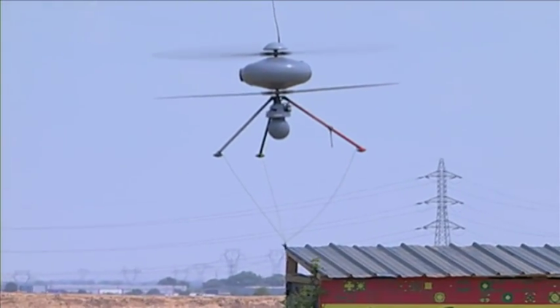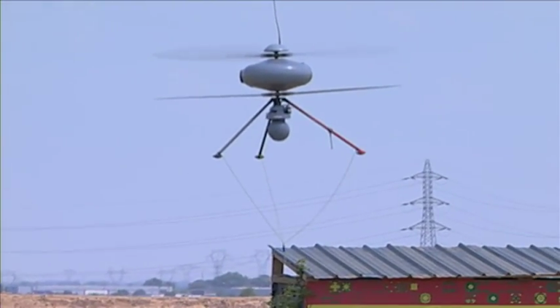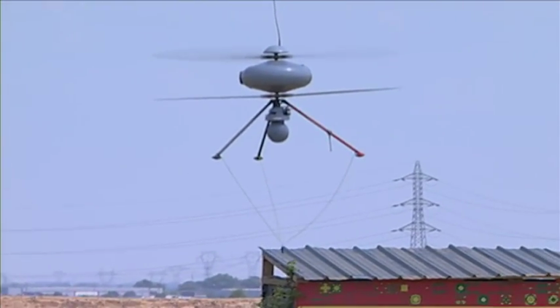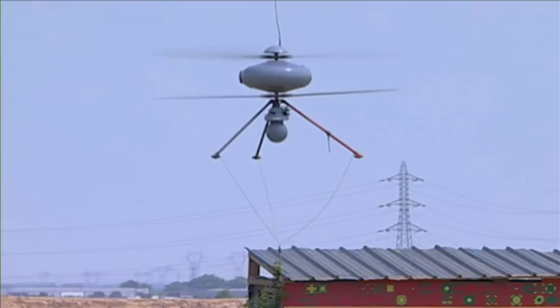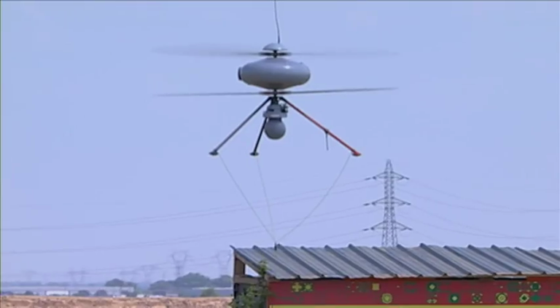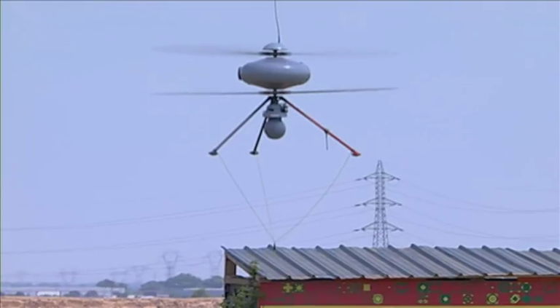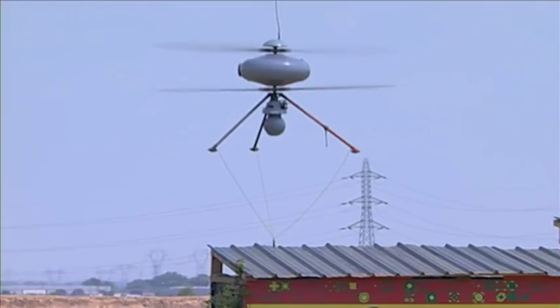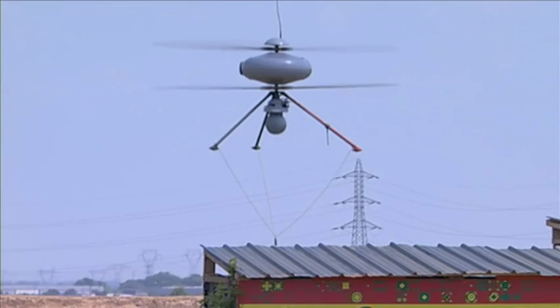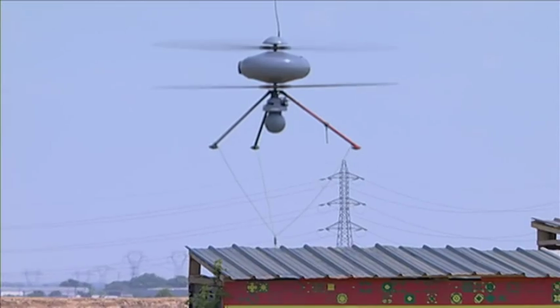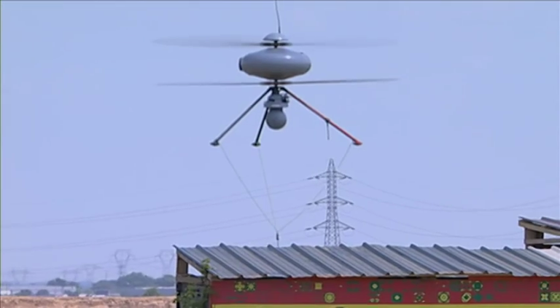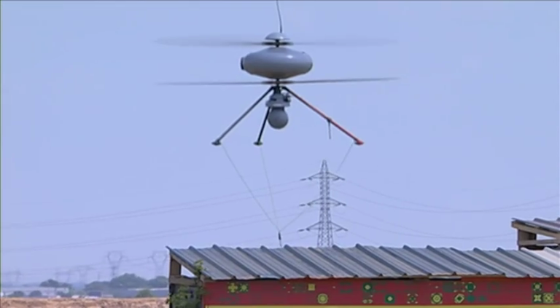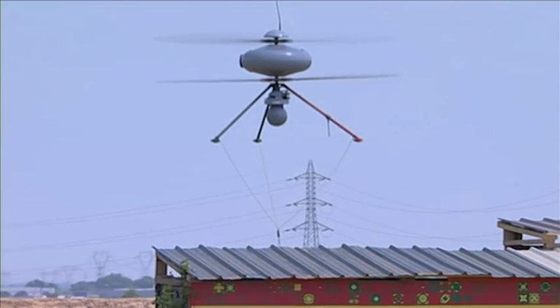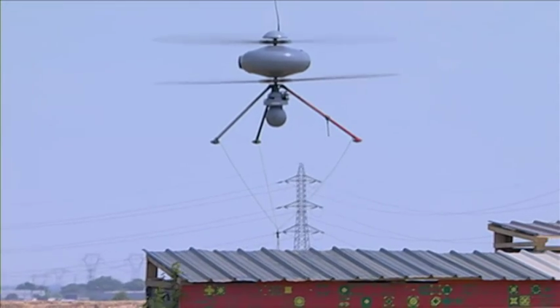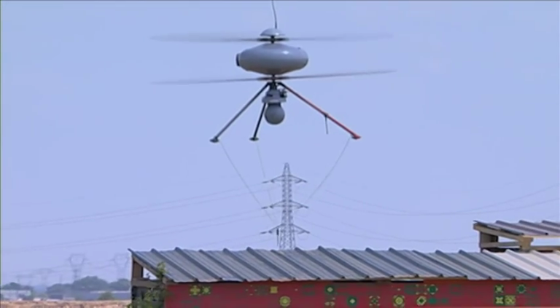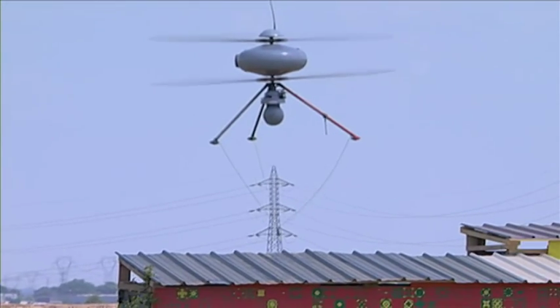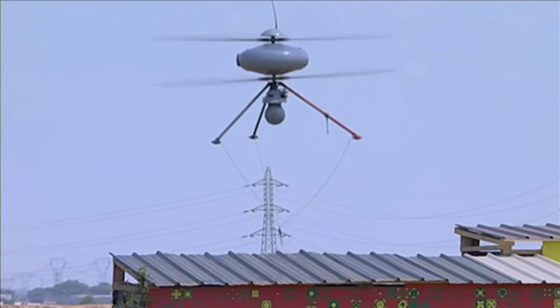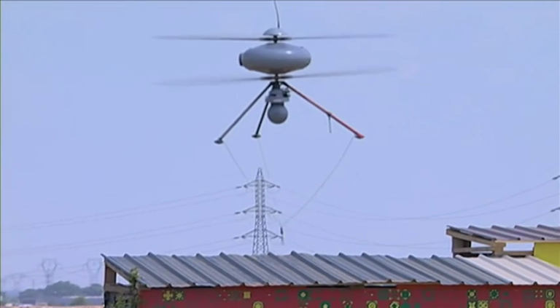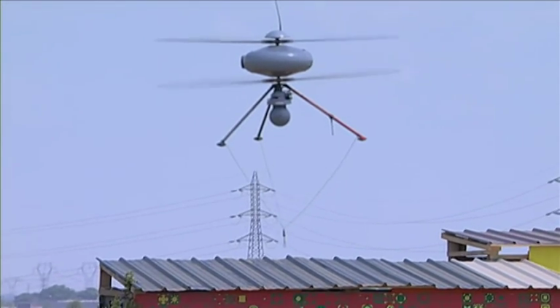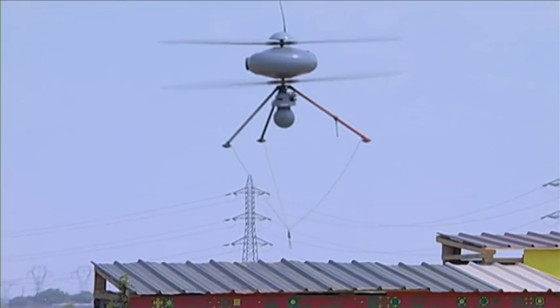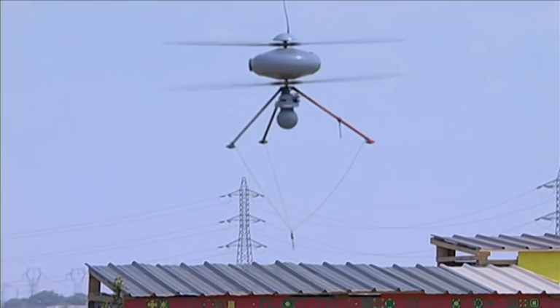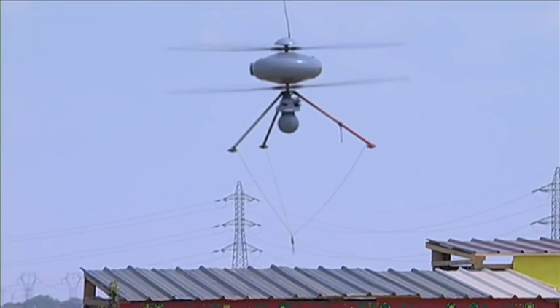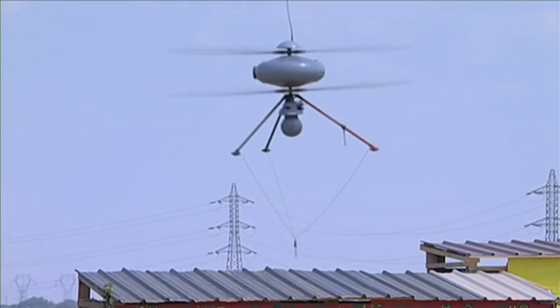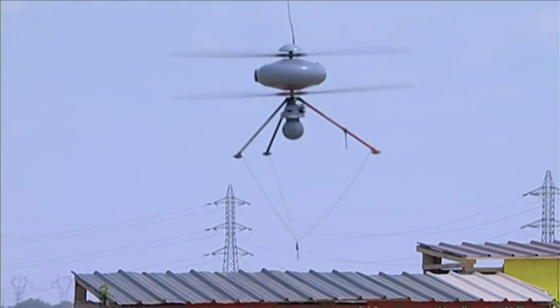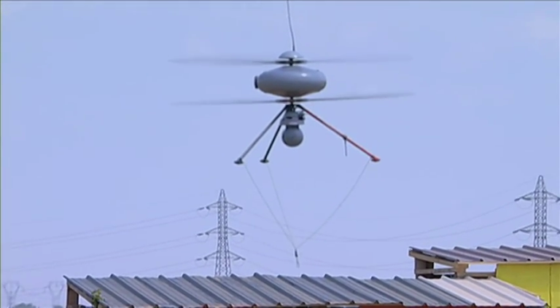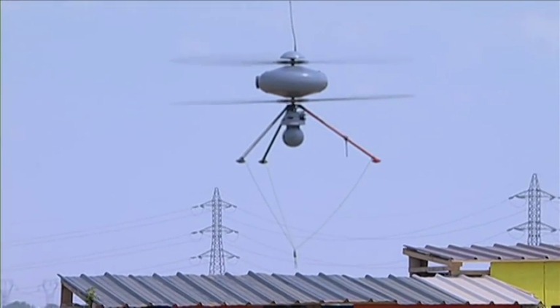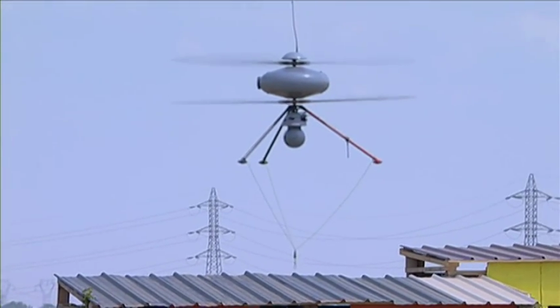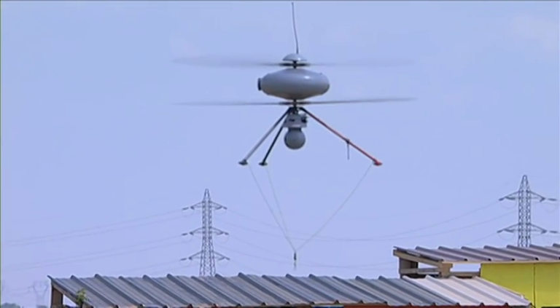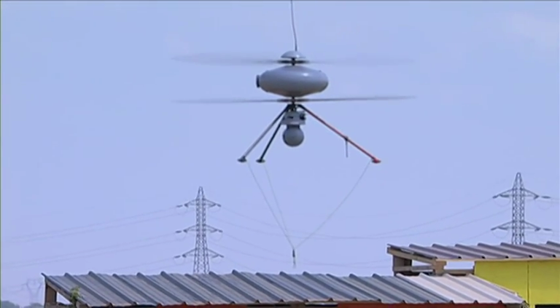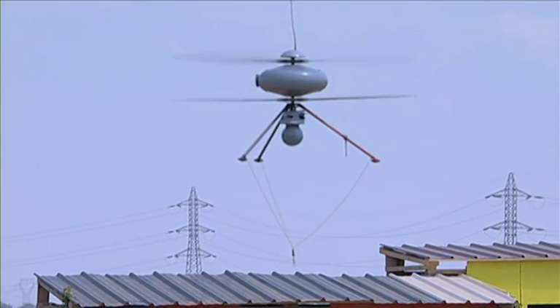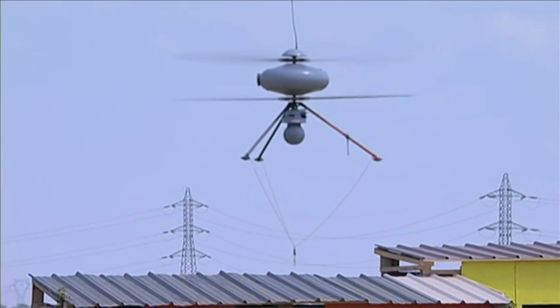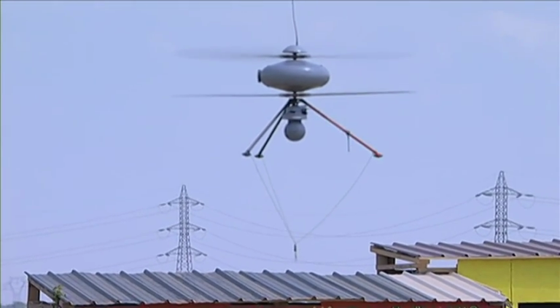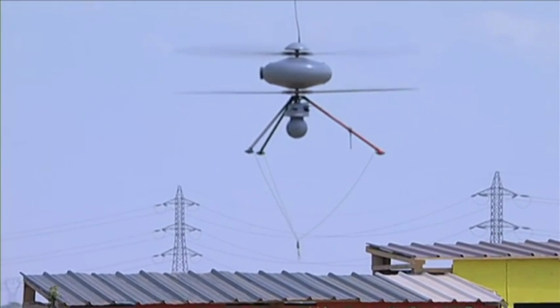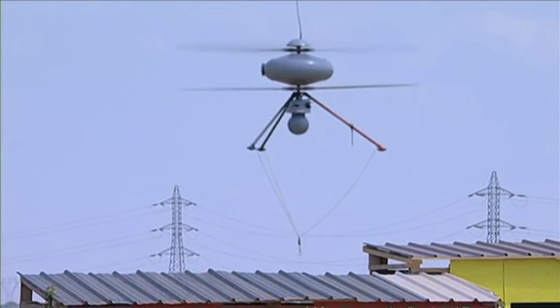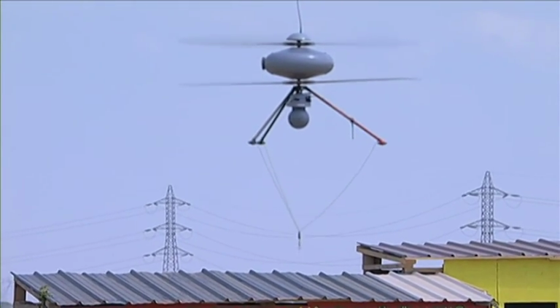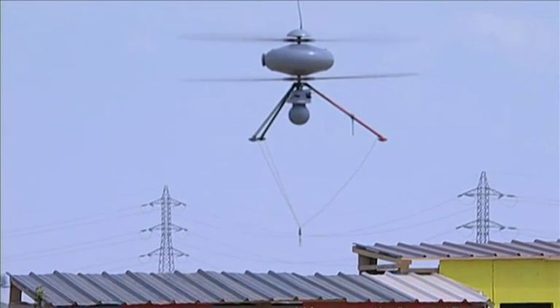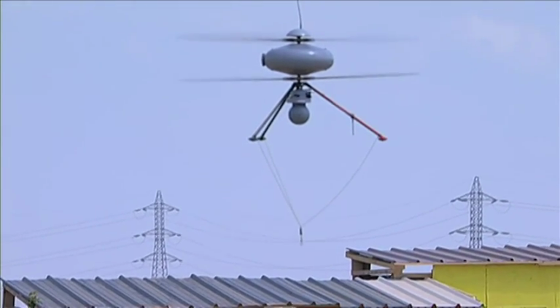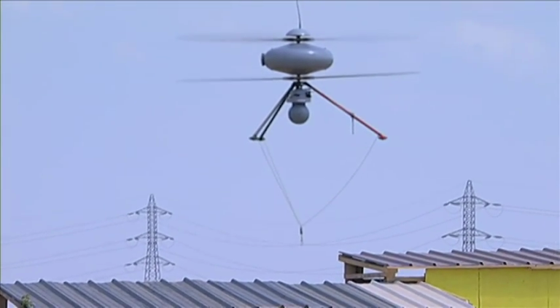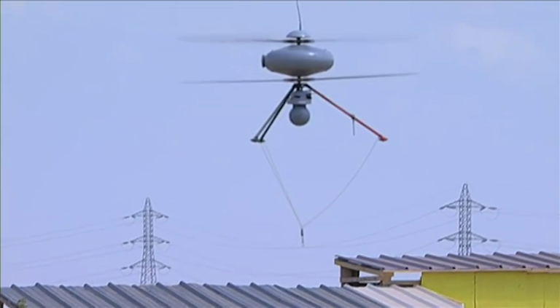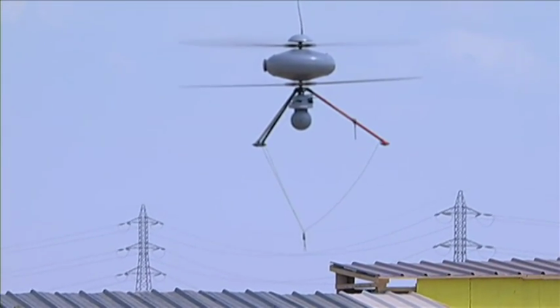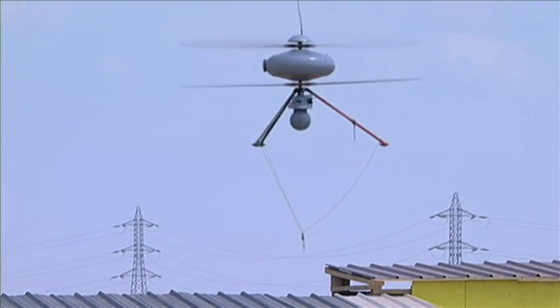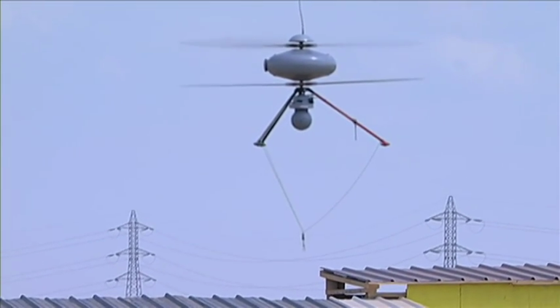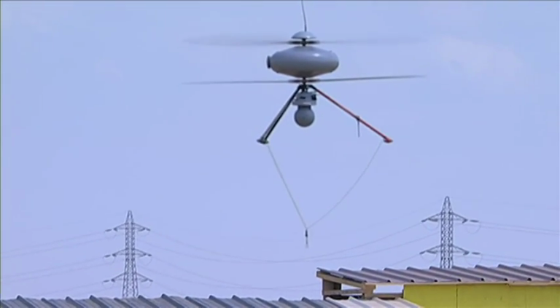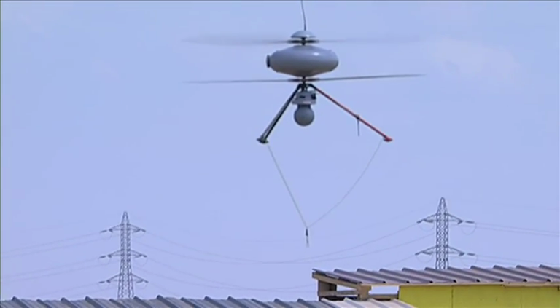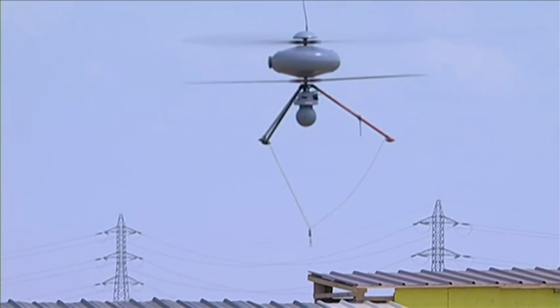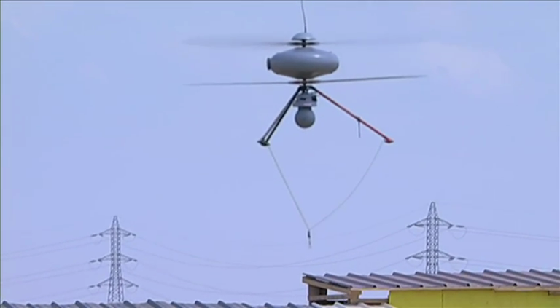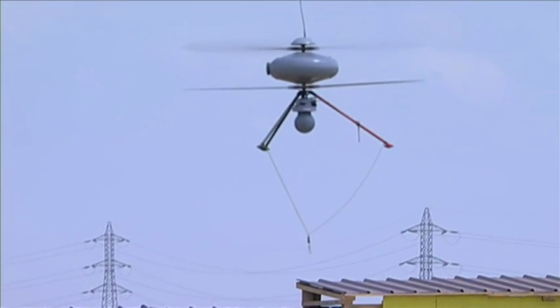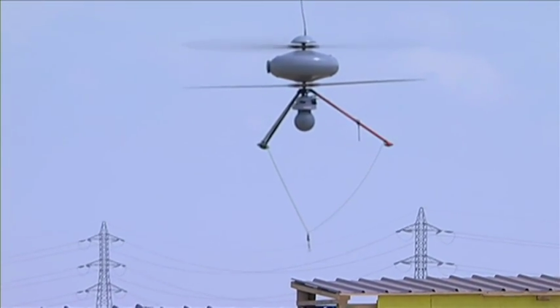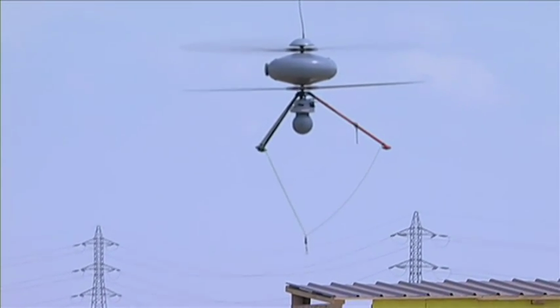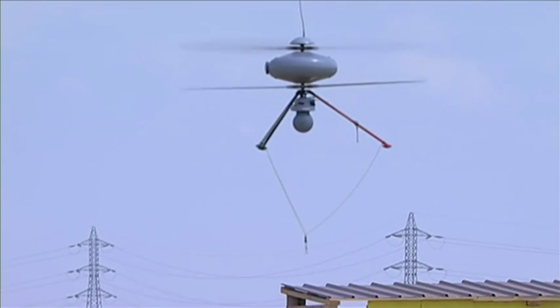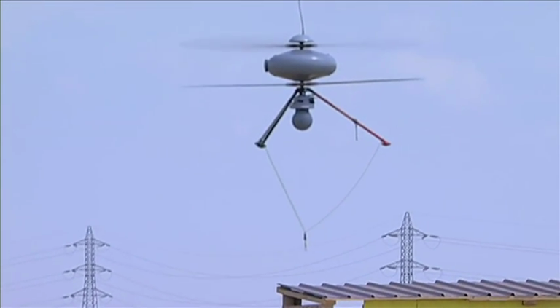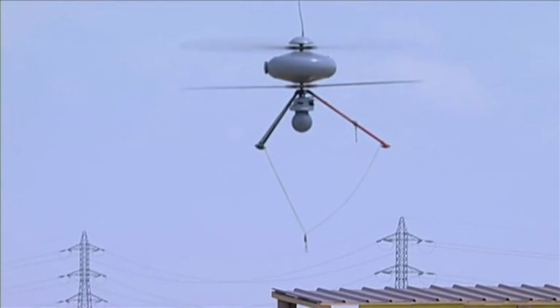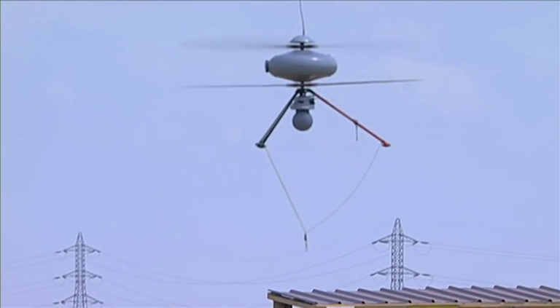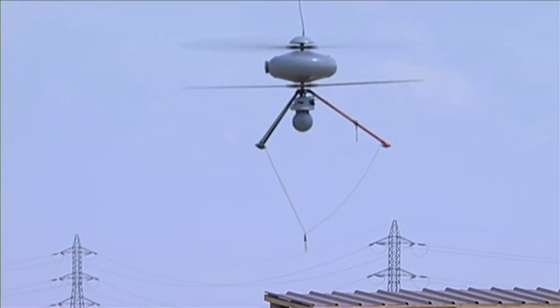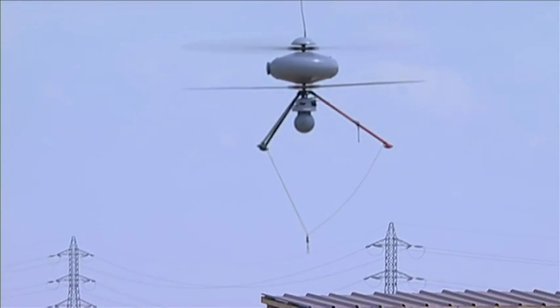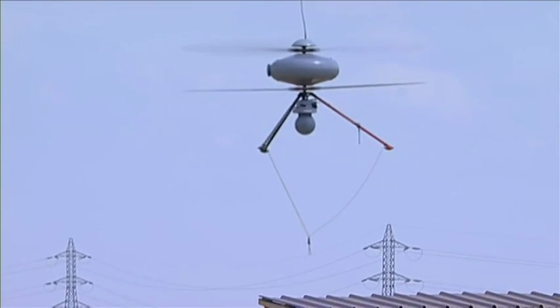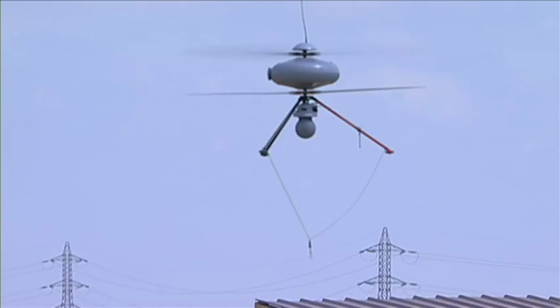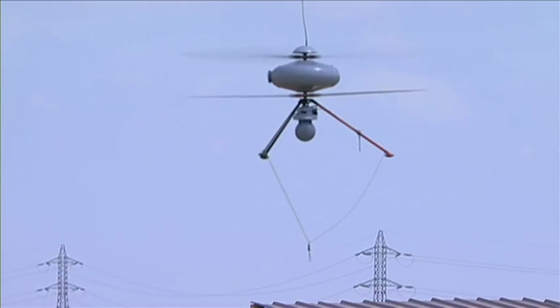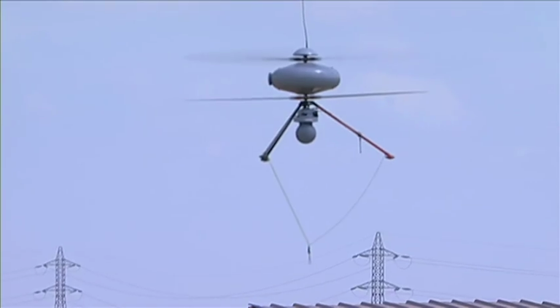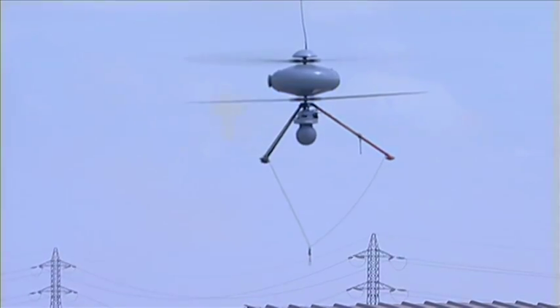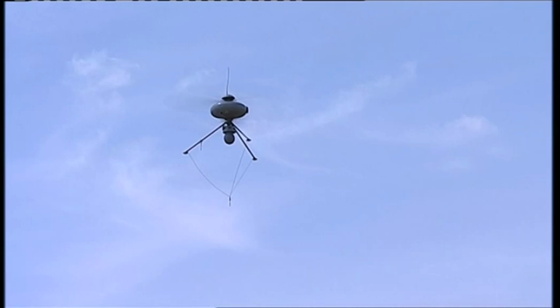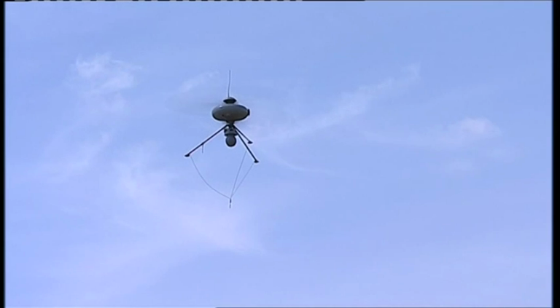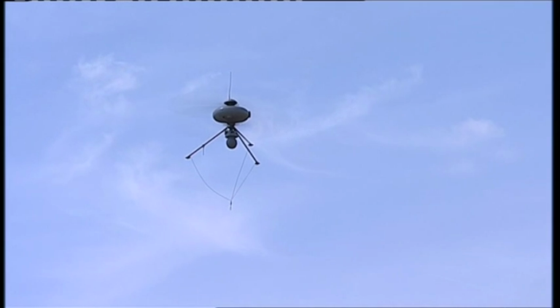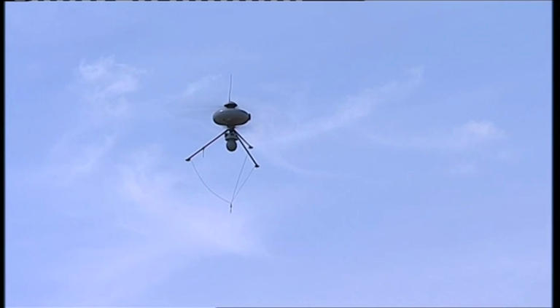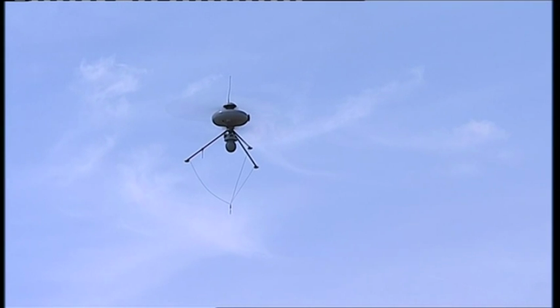The model presented here today is the electric version, which can operate for 60 minutes between charges.